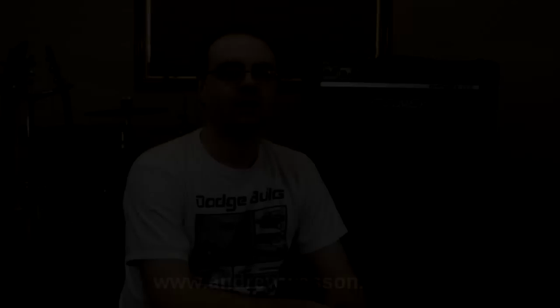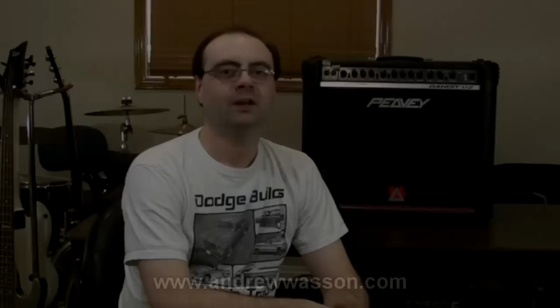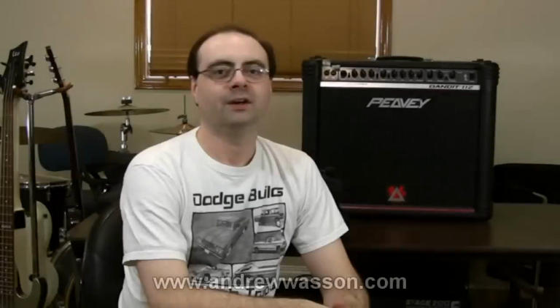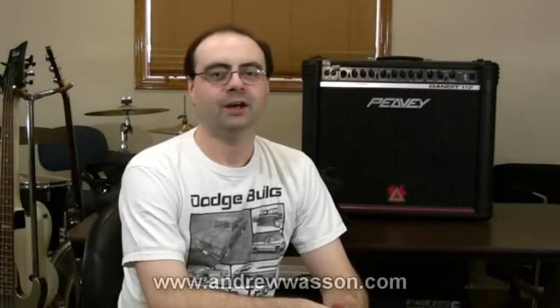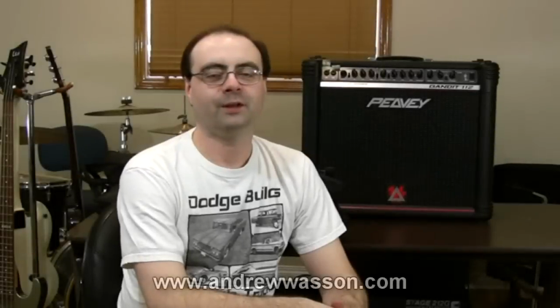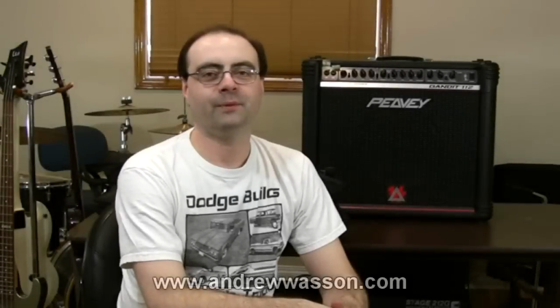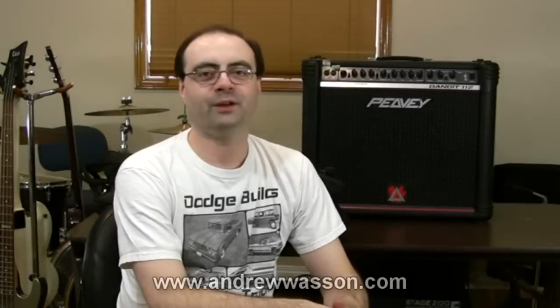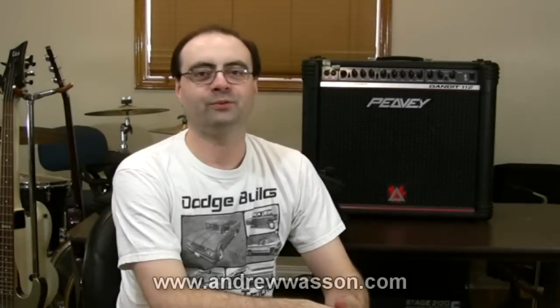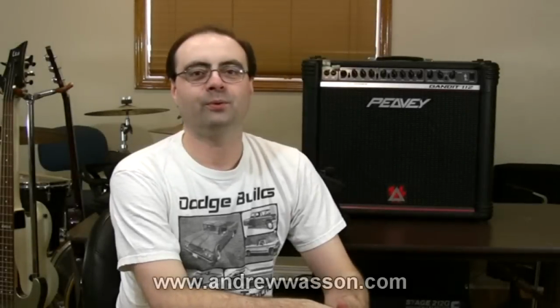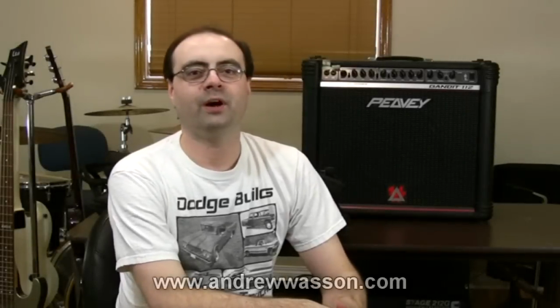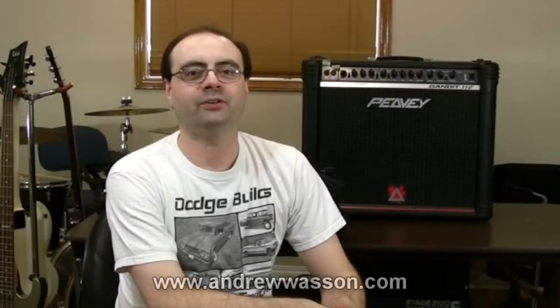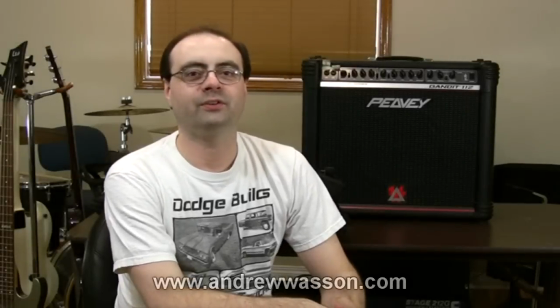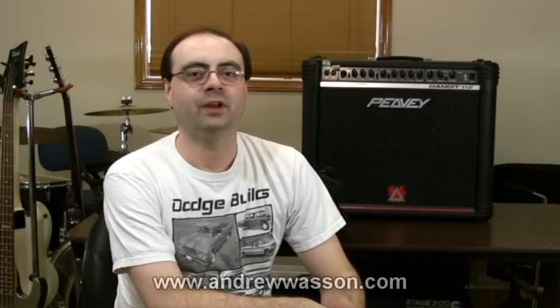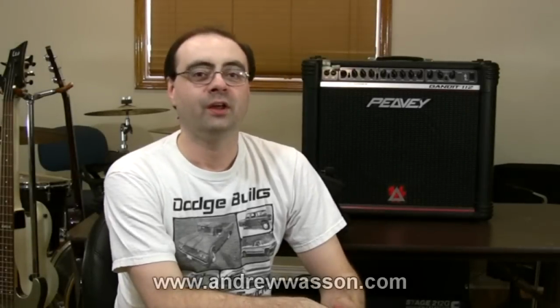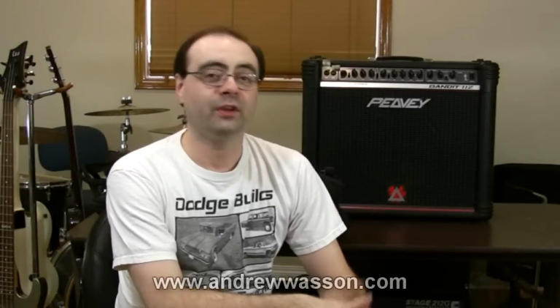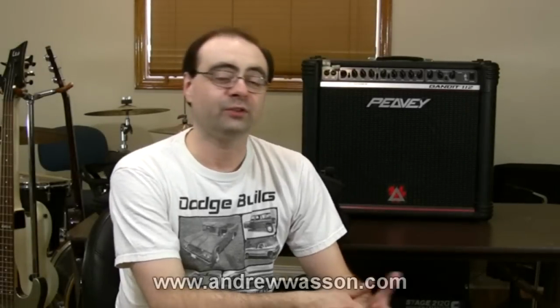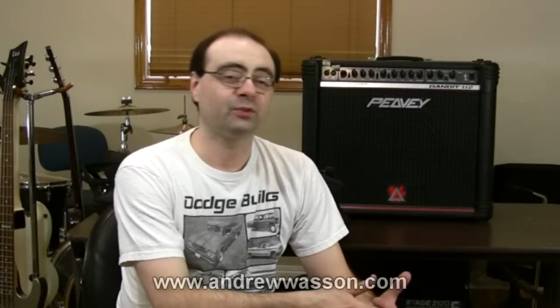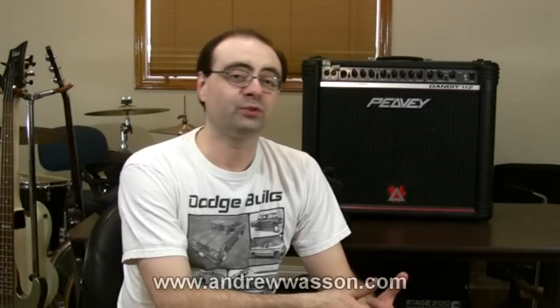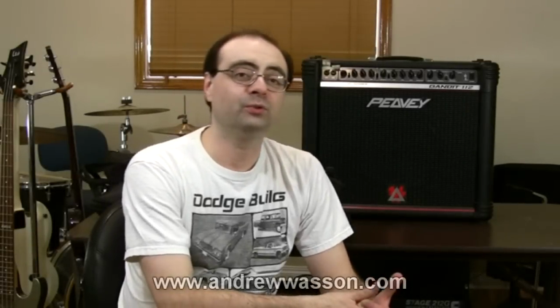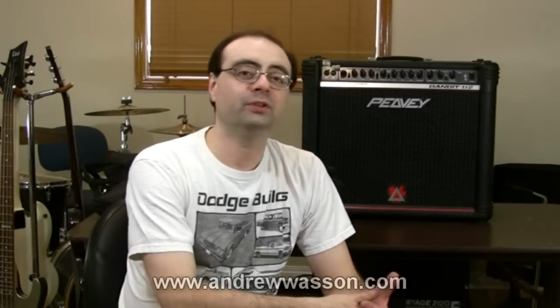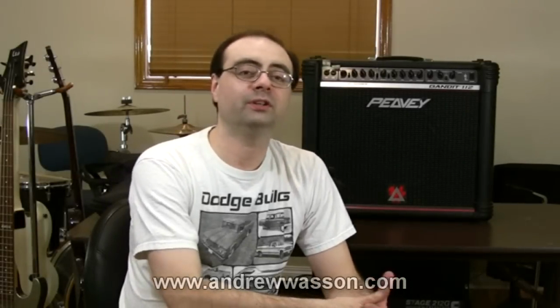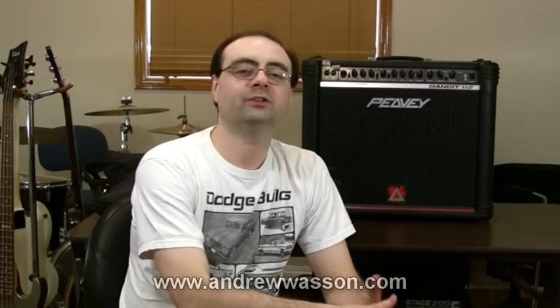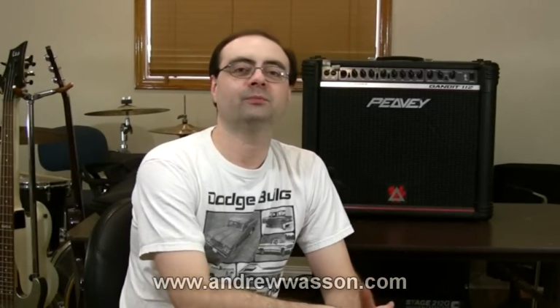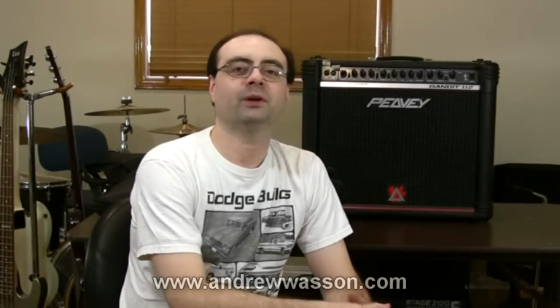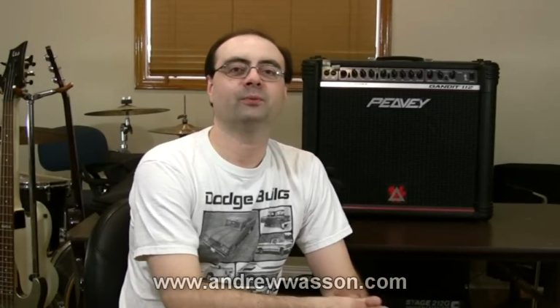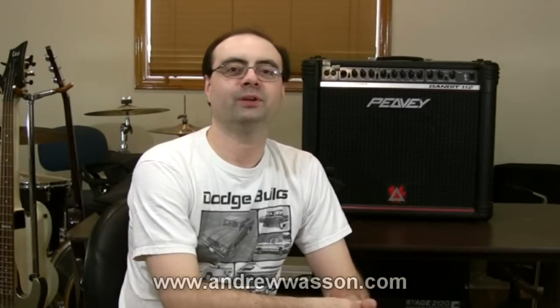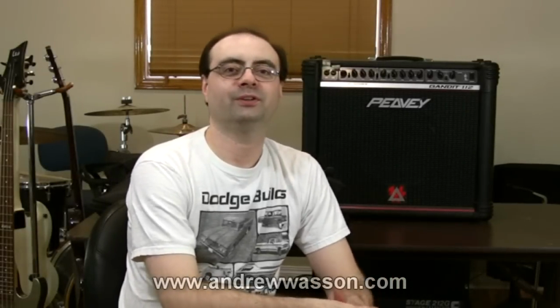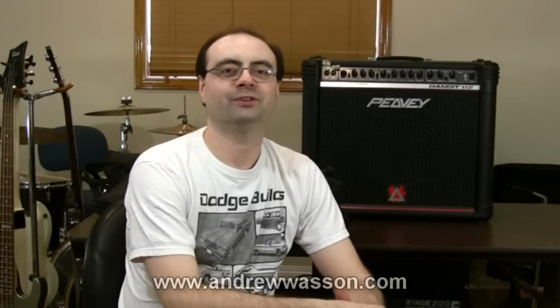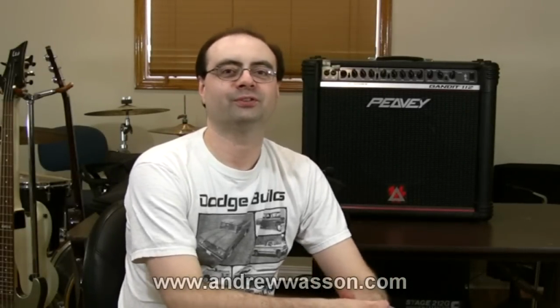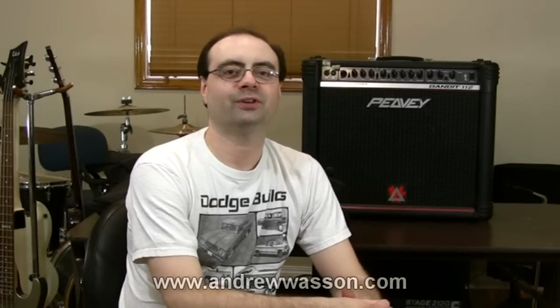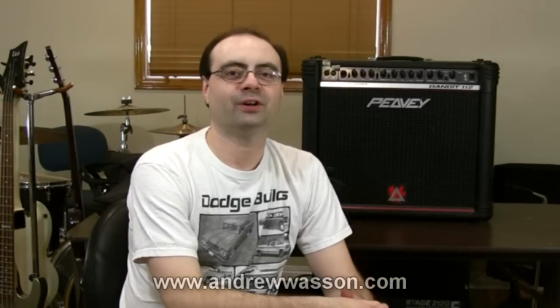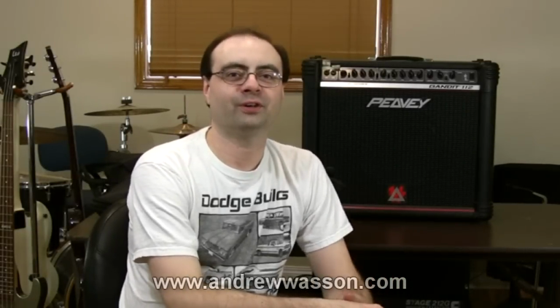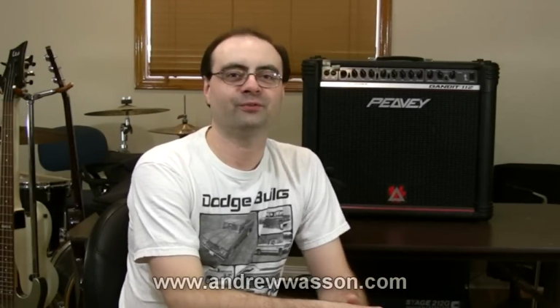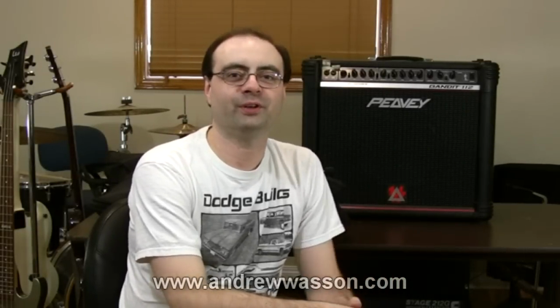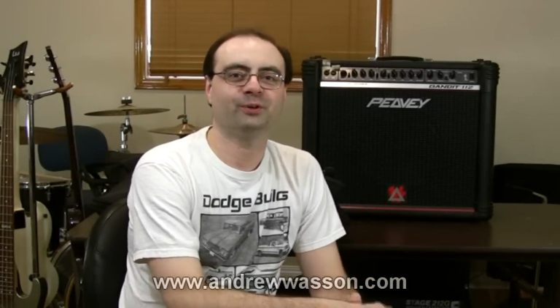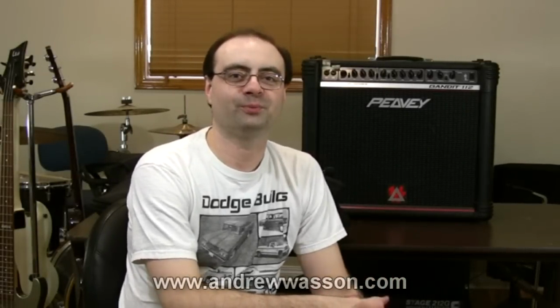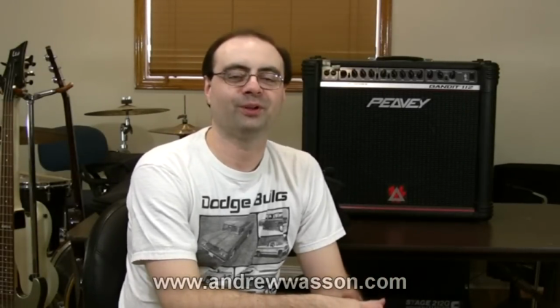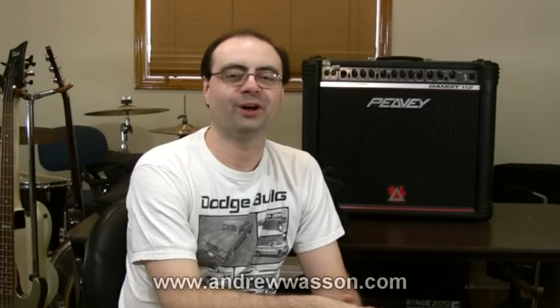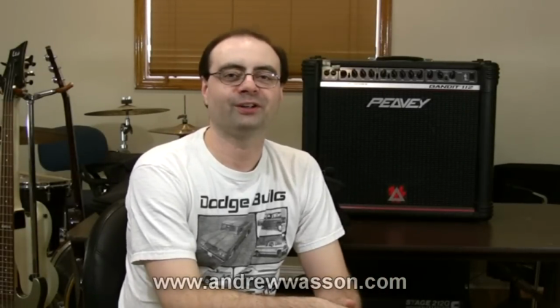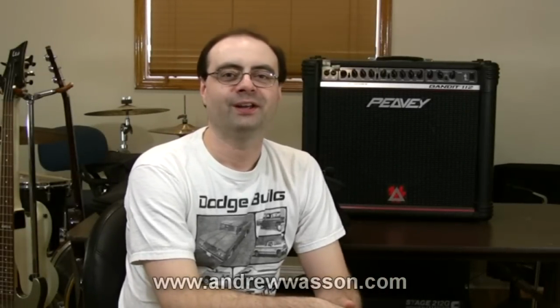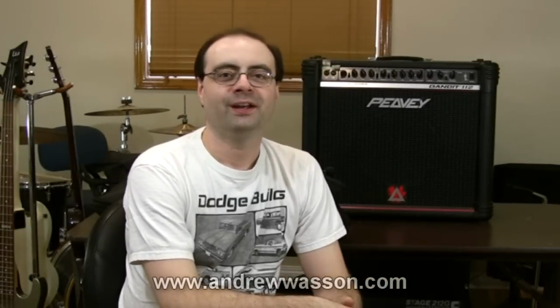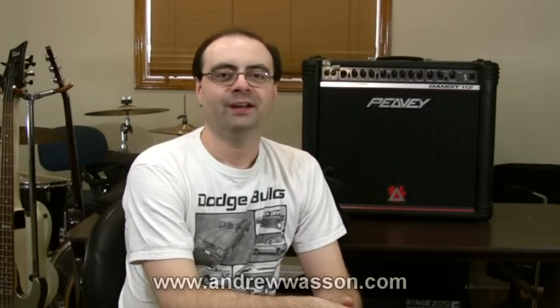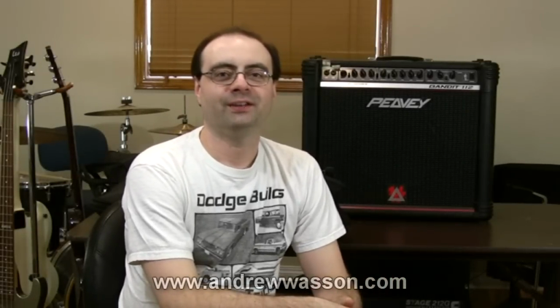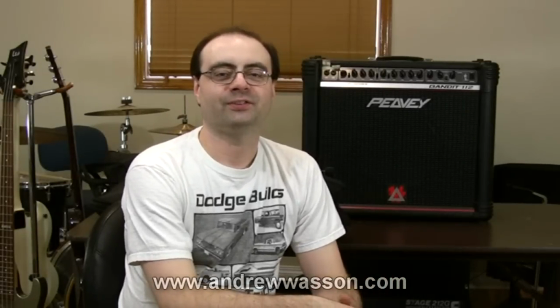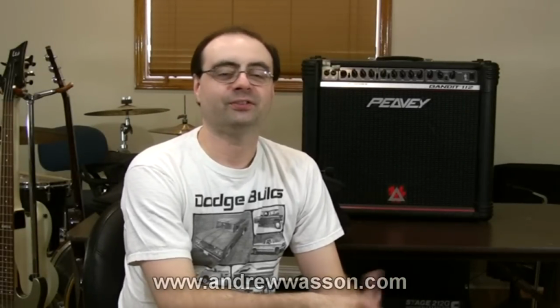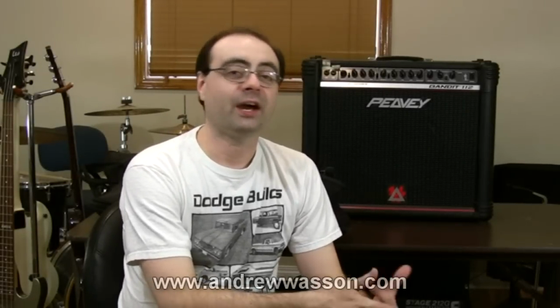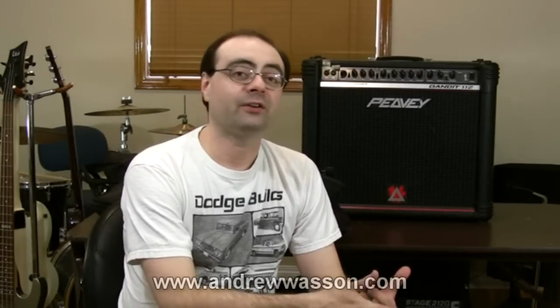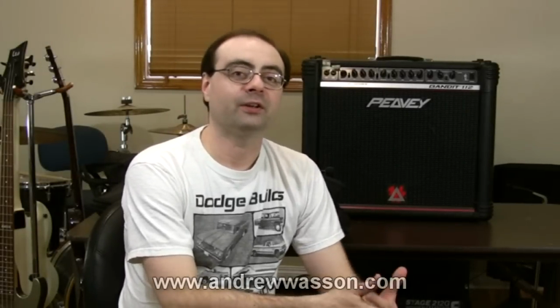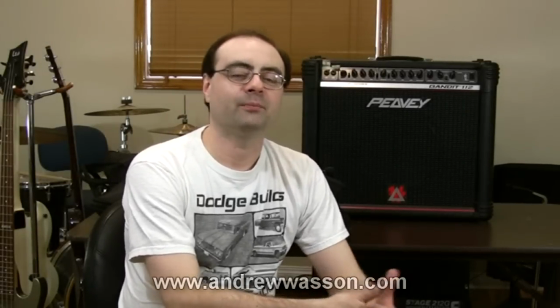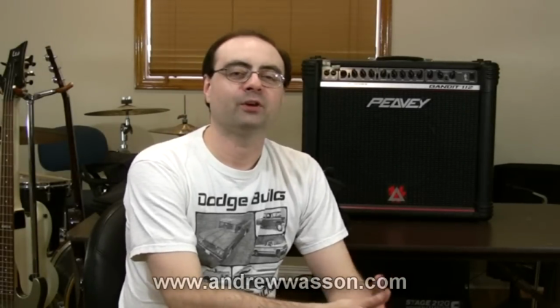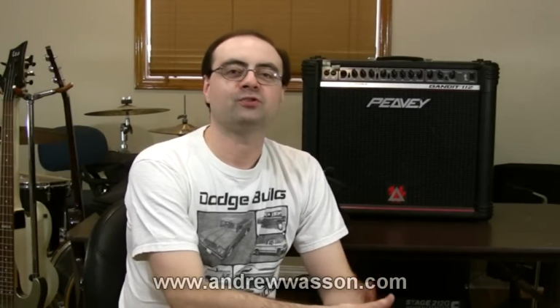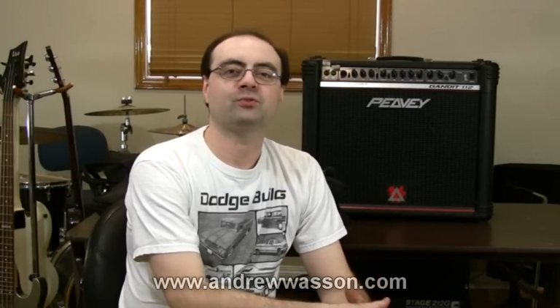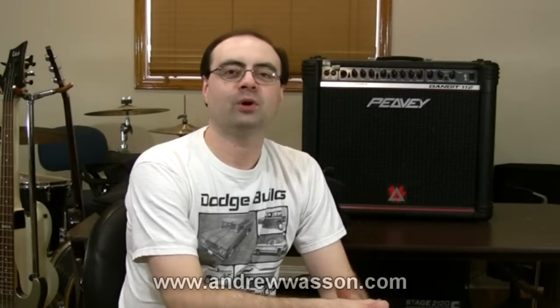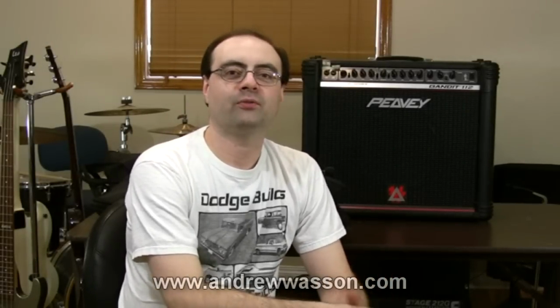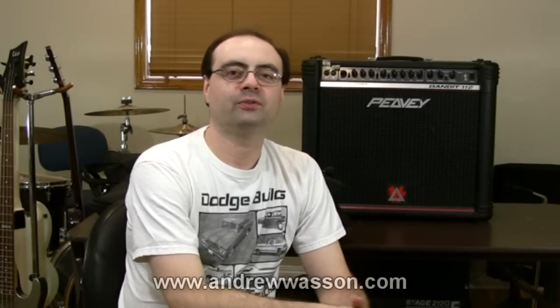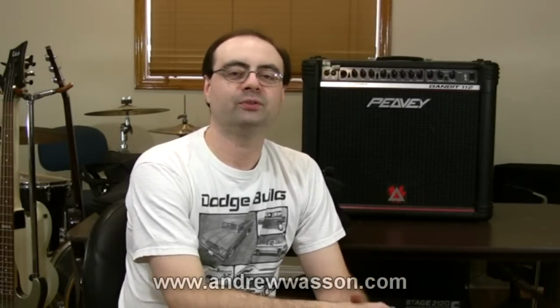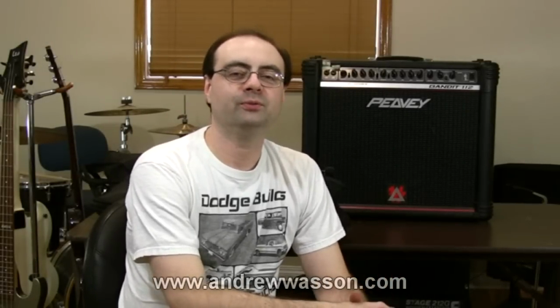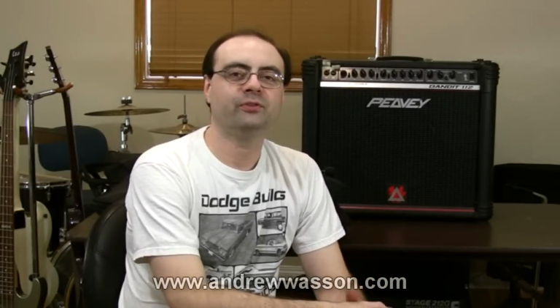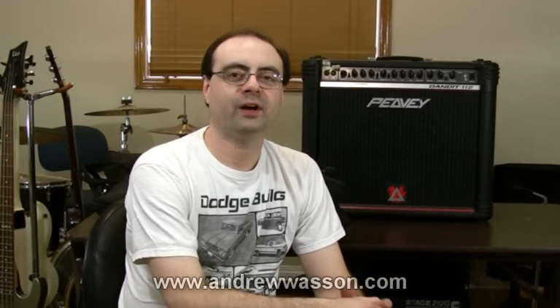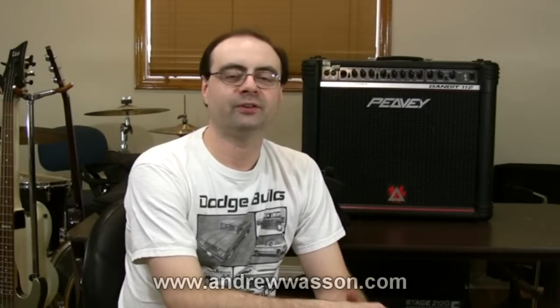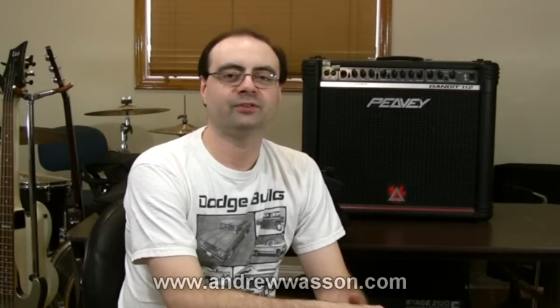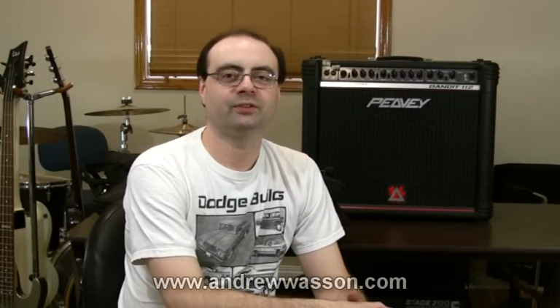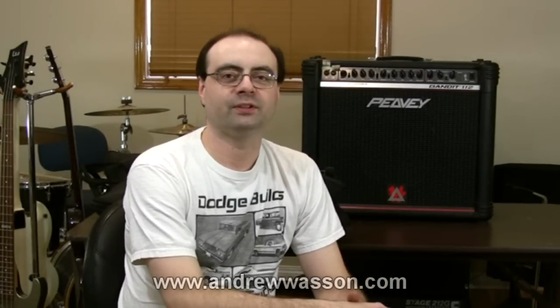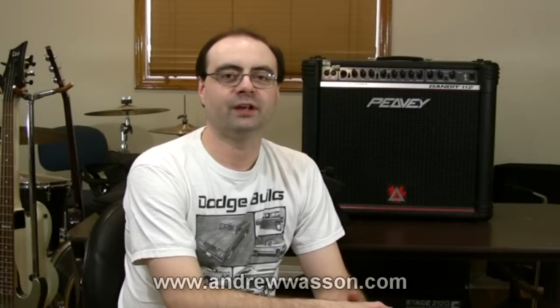Hi, I'm Andrew Wasson. Thanks for tuning in to my weekly guitar video blog. It's Saturday, March 12, 2011.